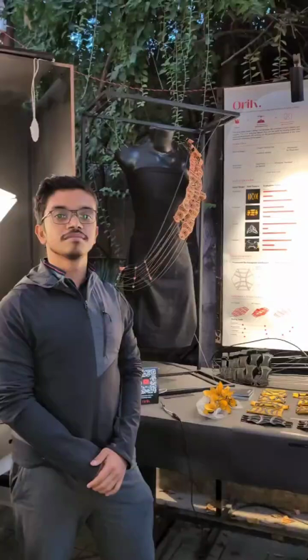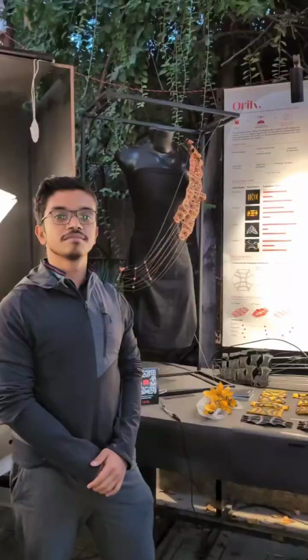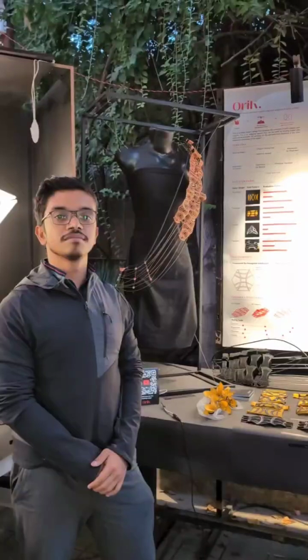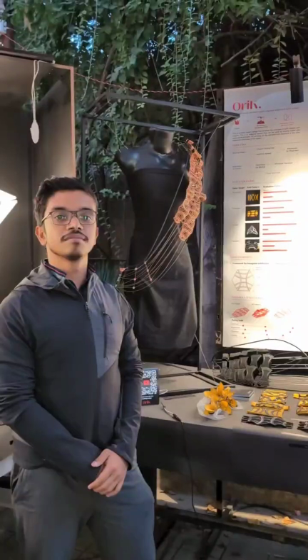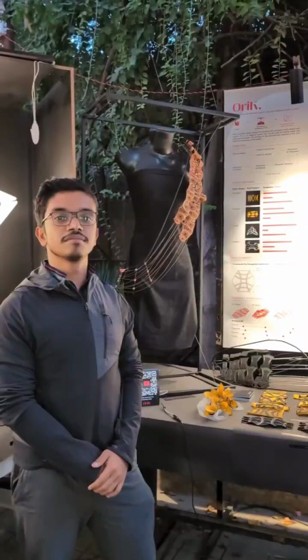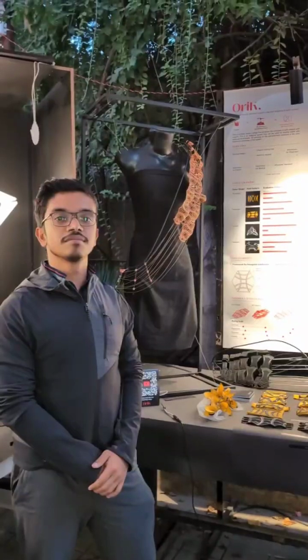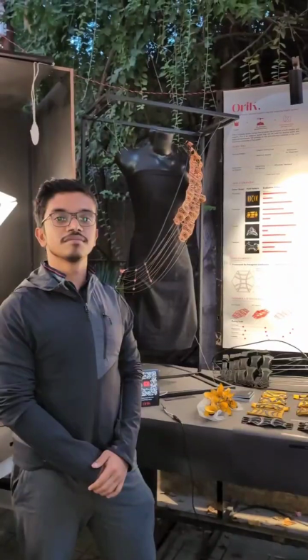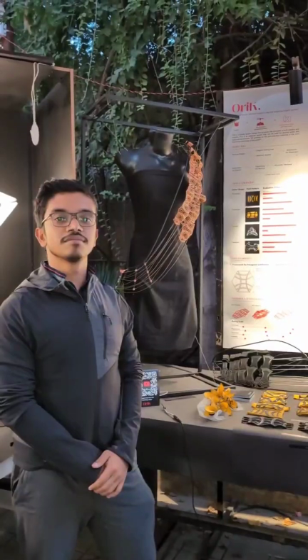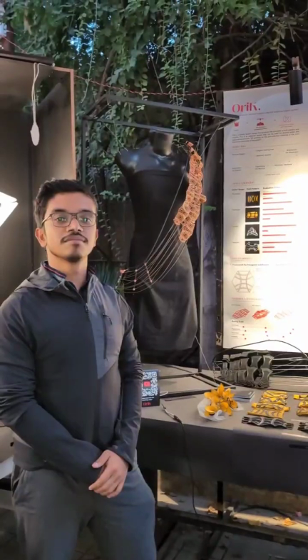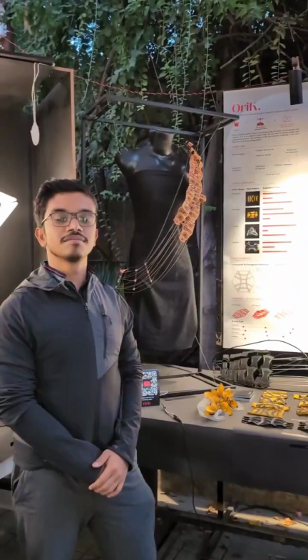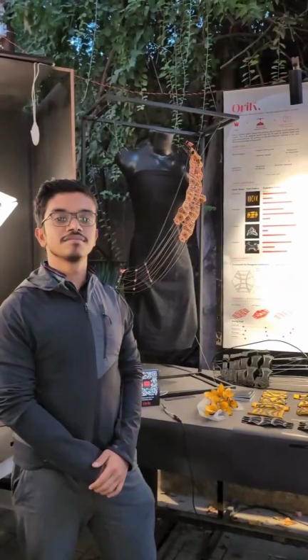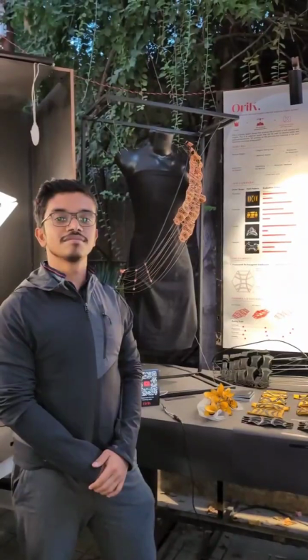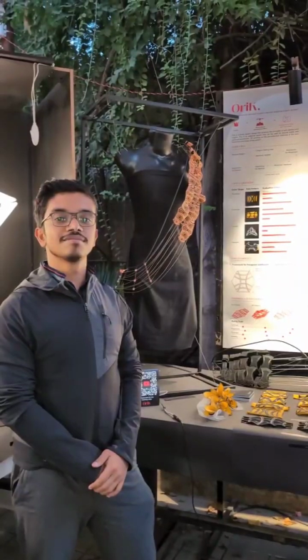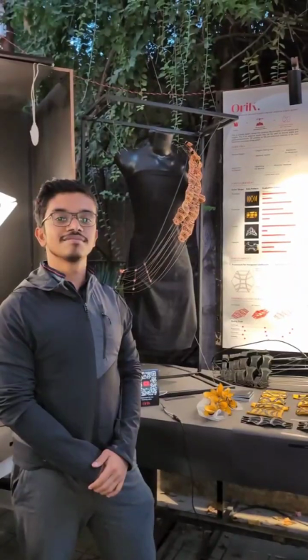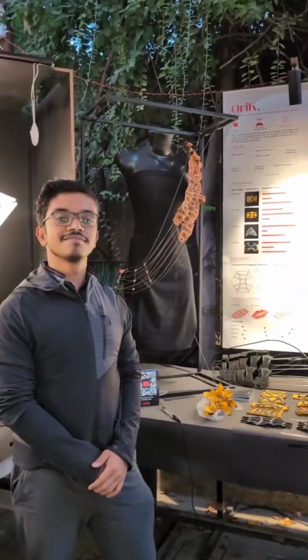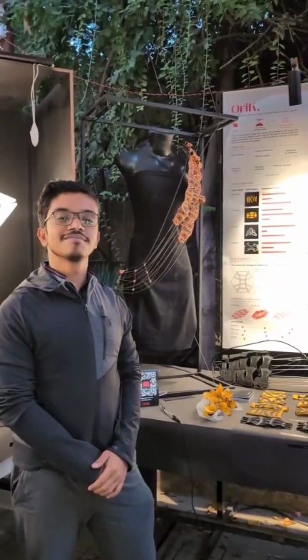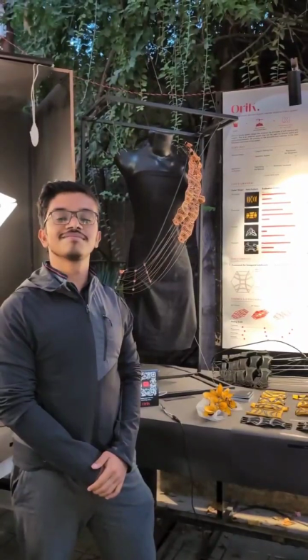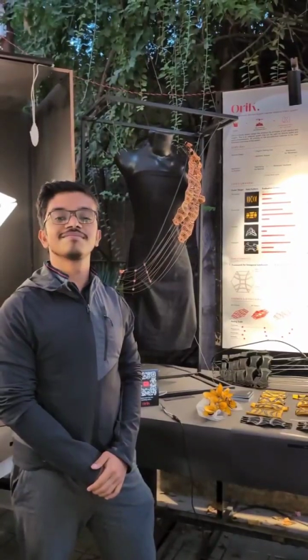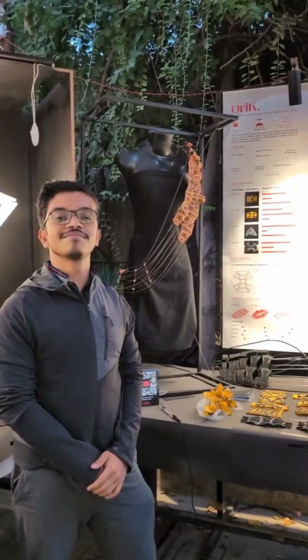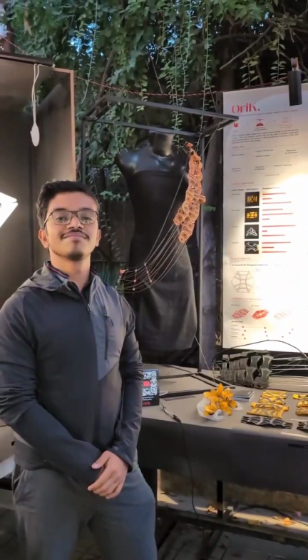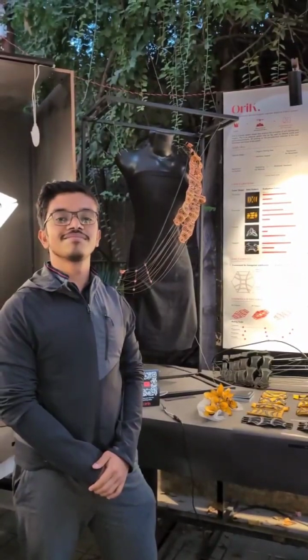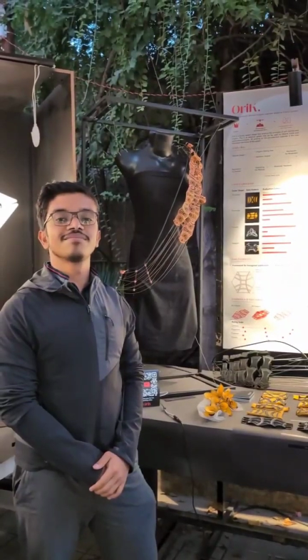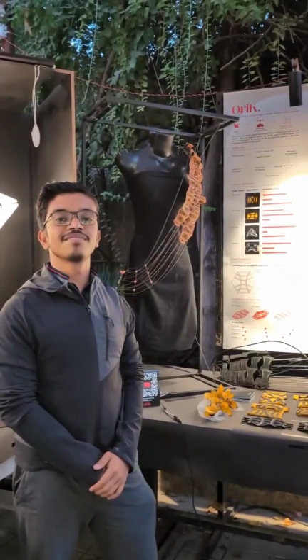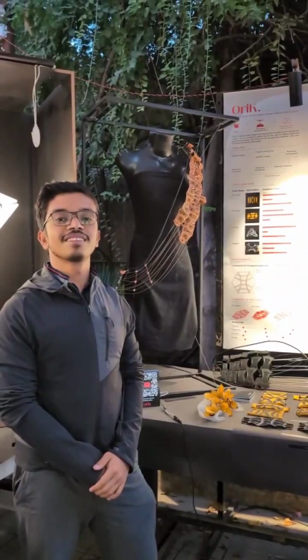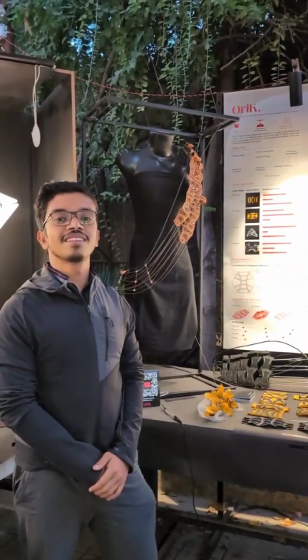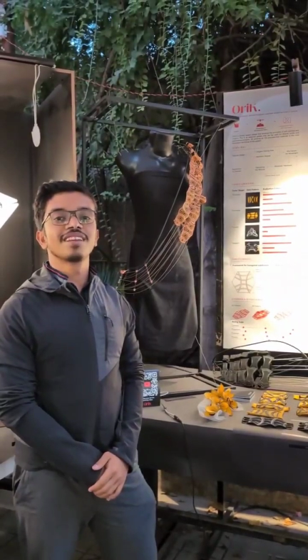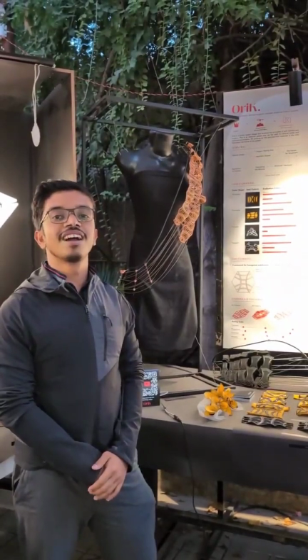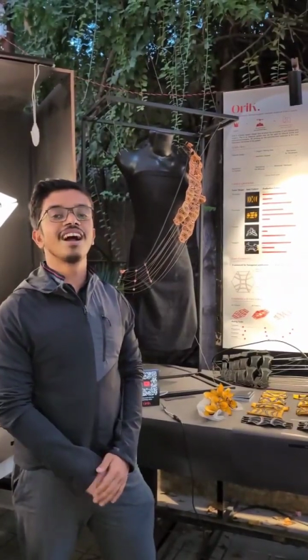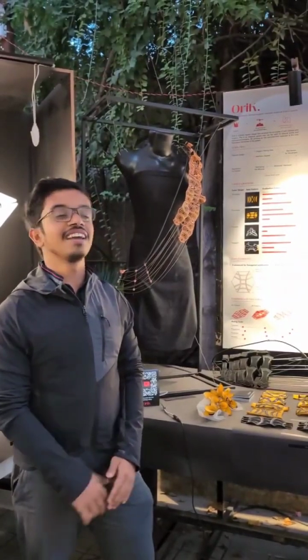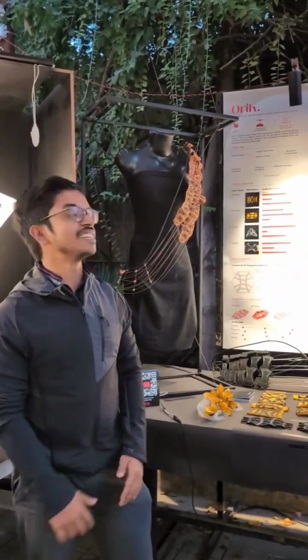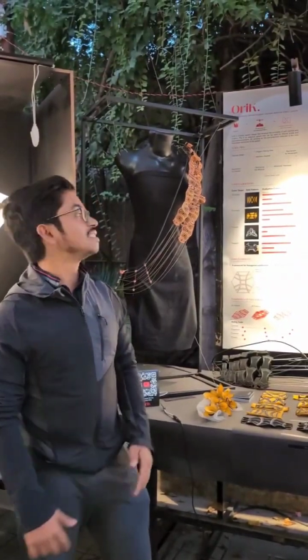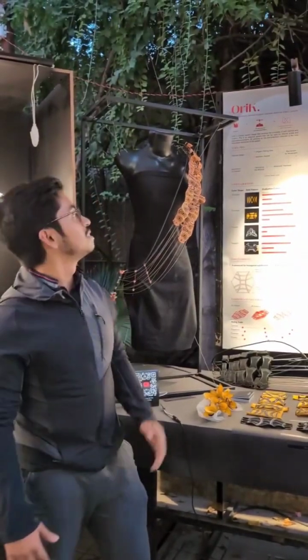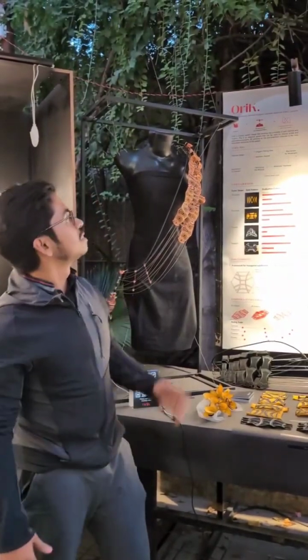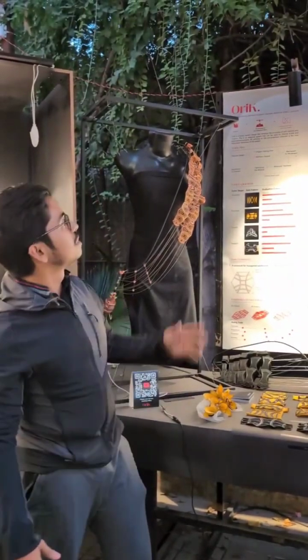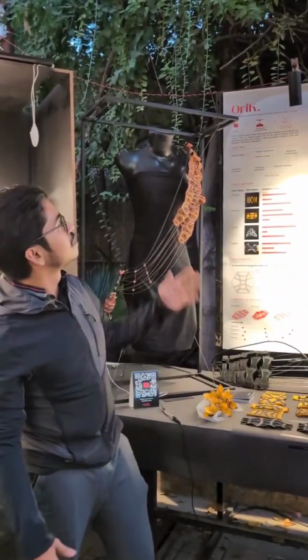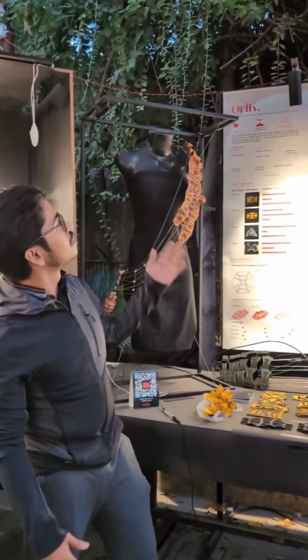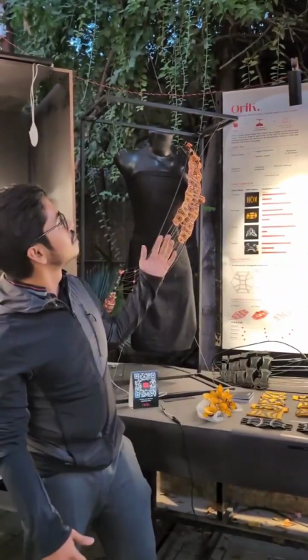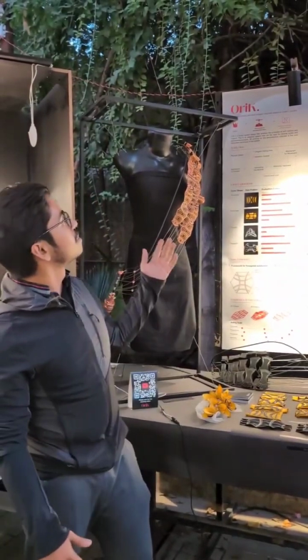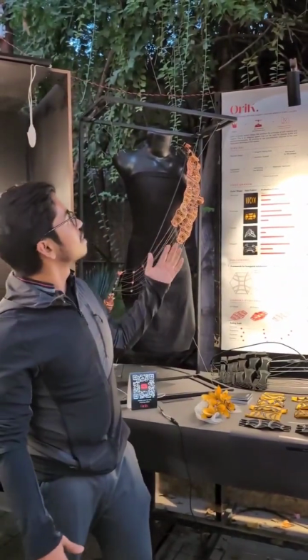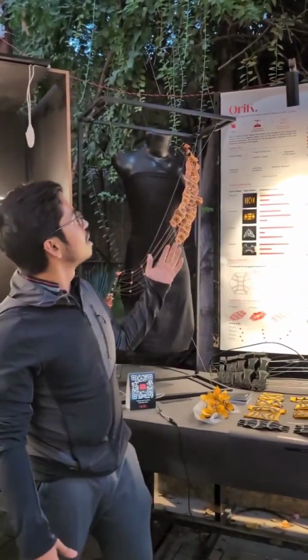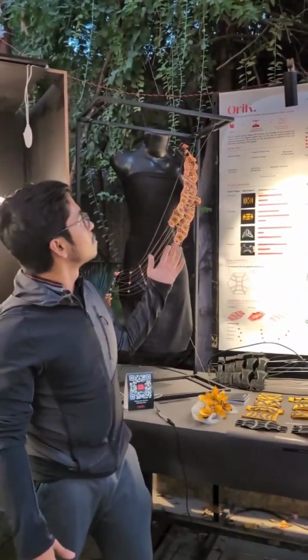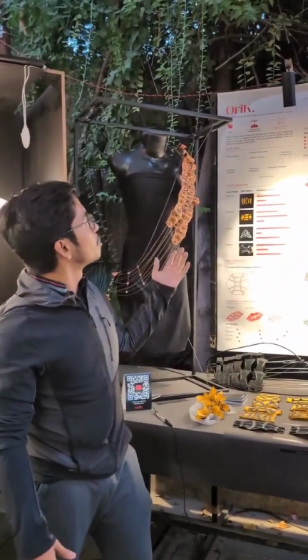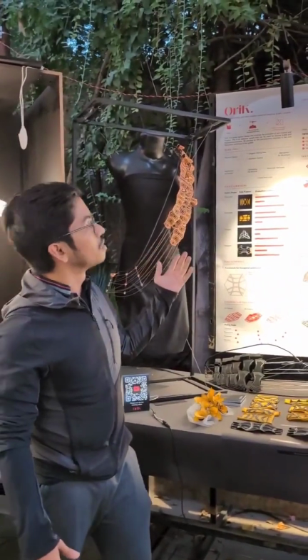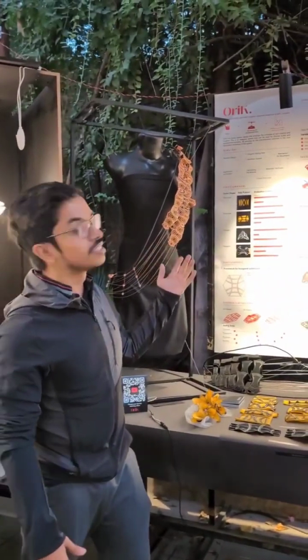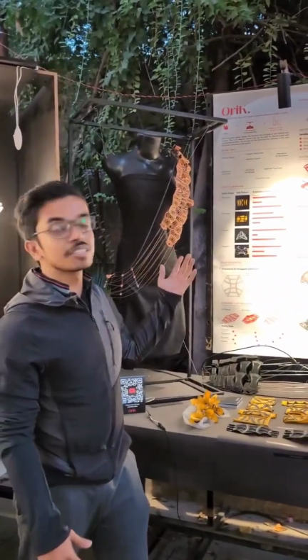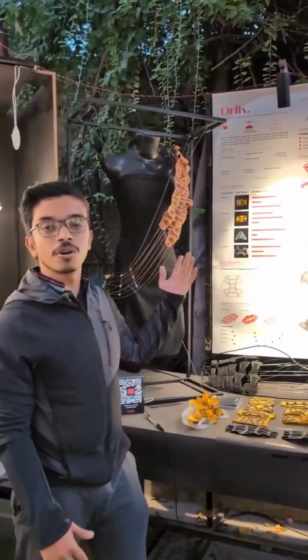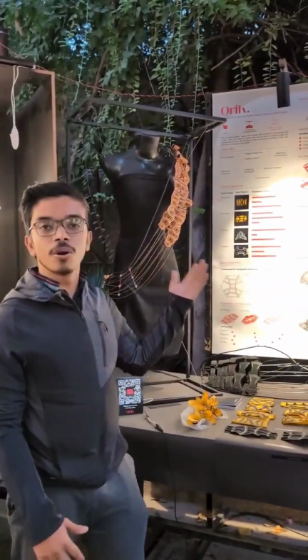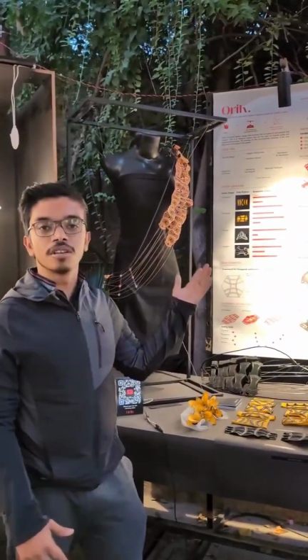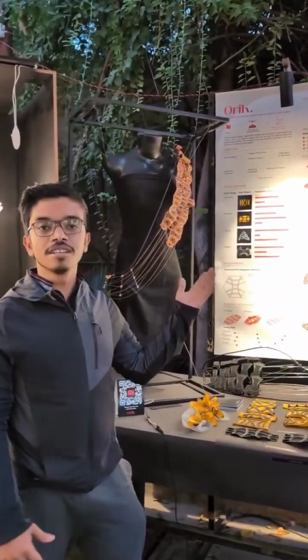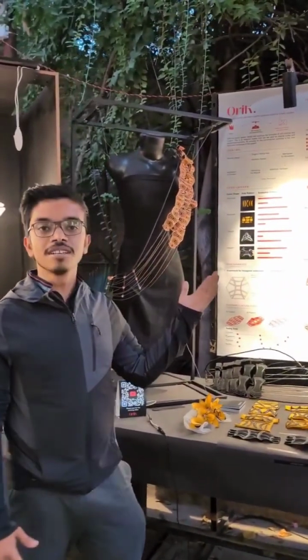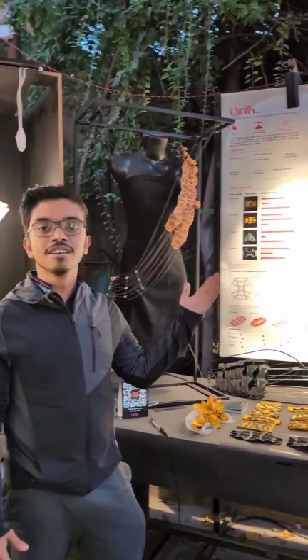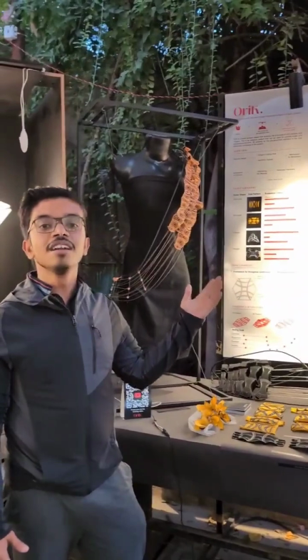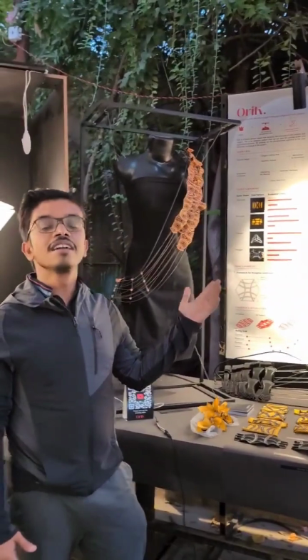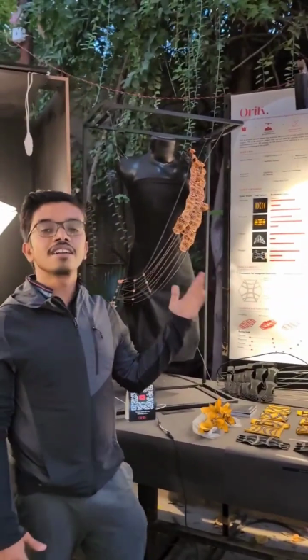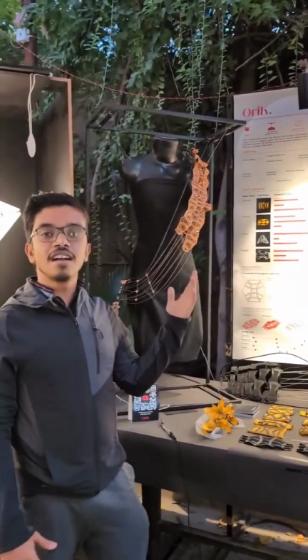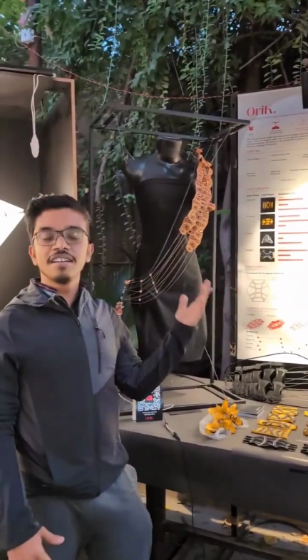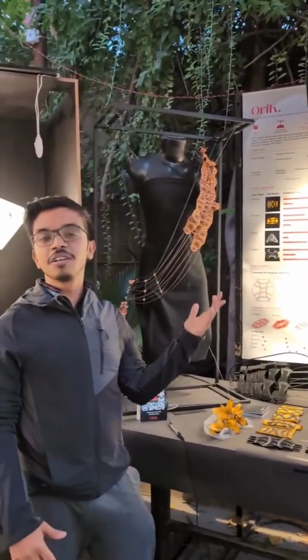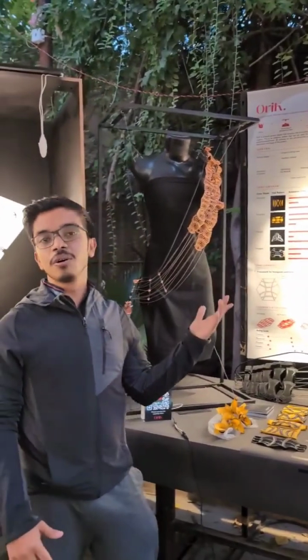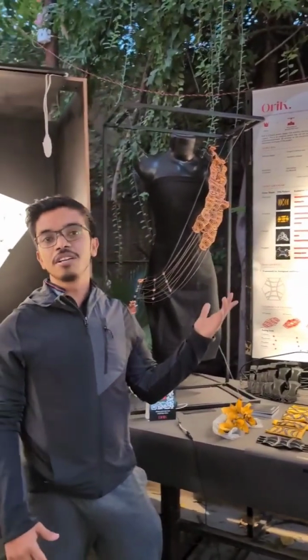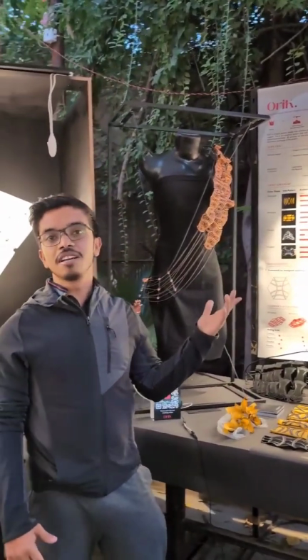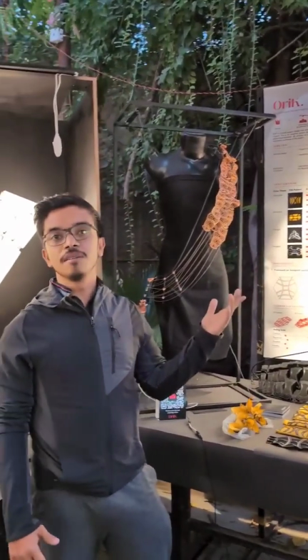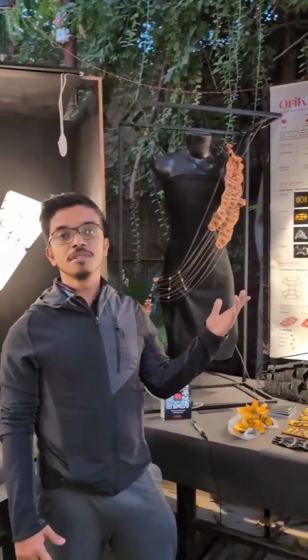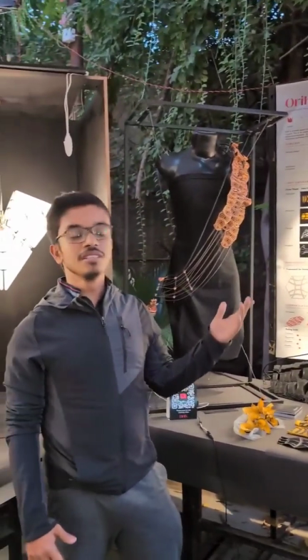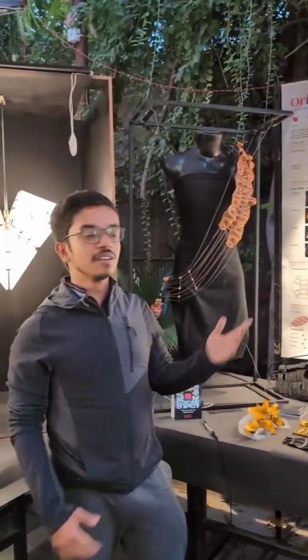Hello Santhan, tell us about your project. Hi, this is our project OREC, Kinetic Origami.